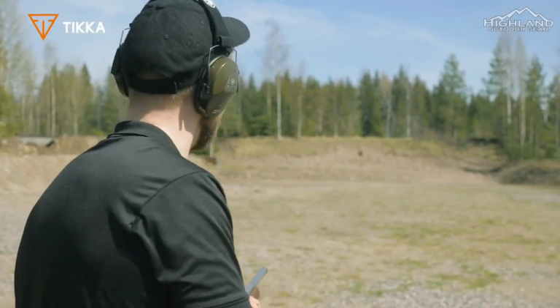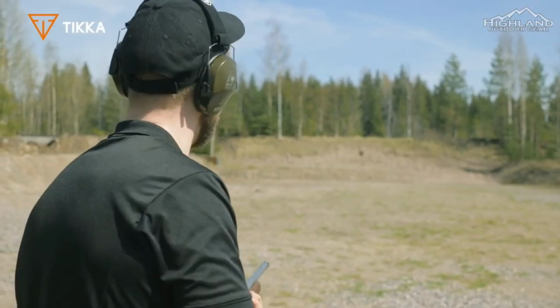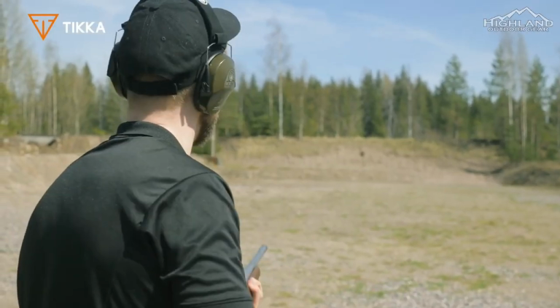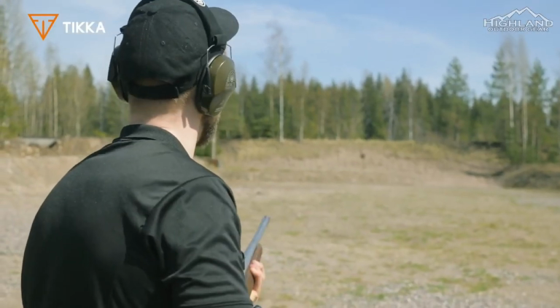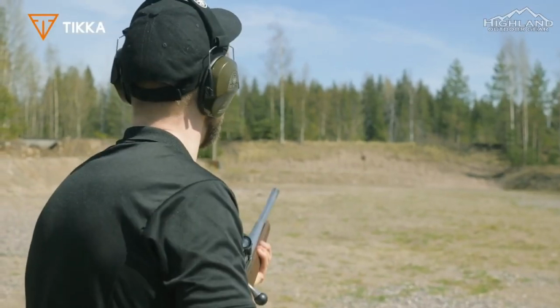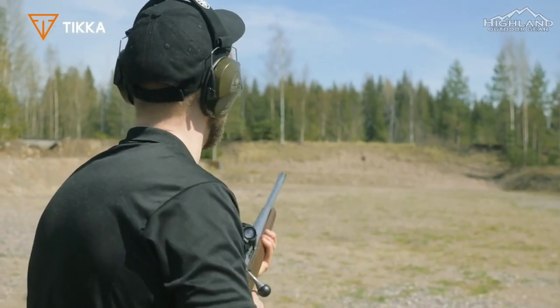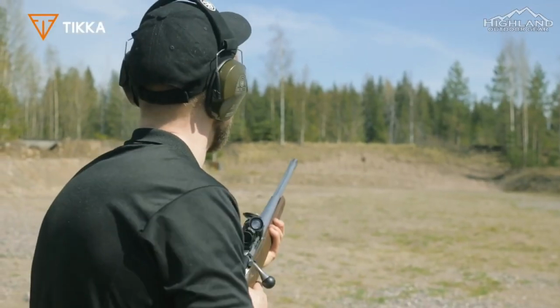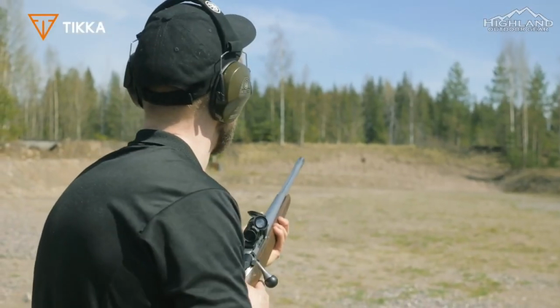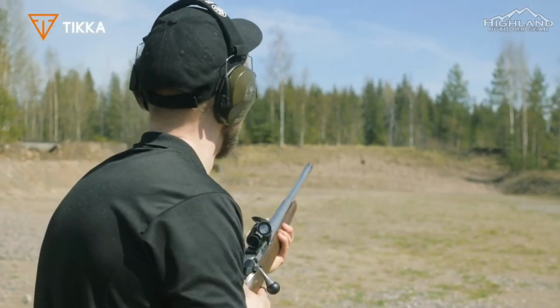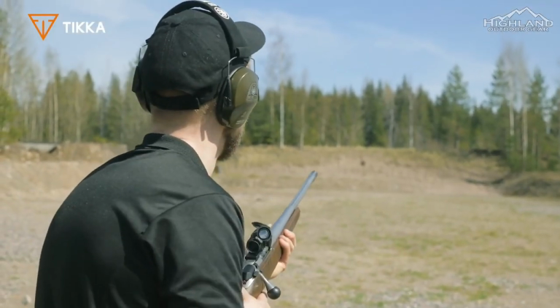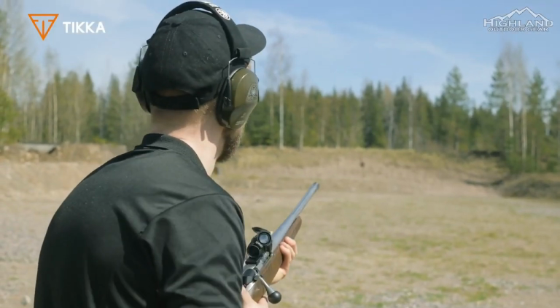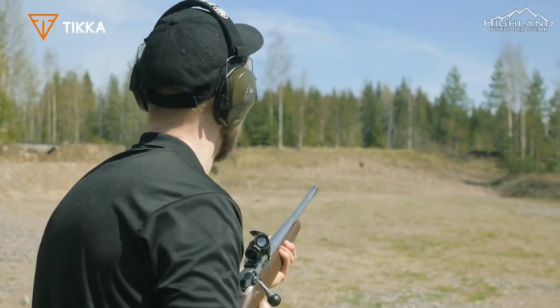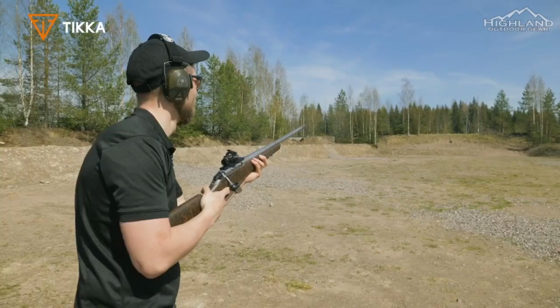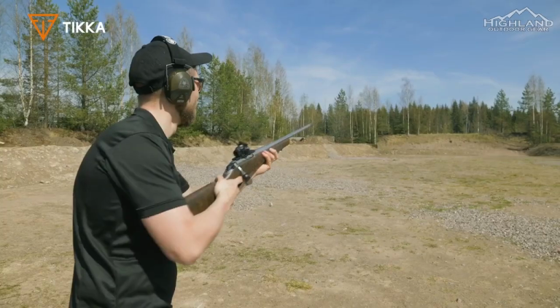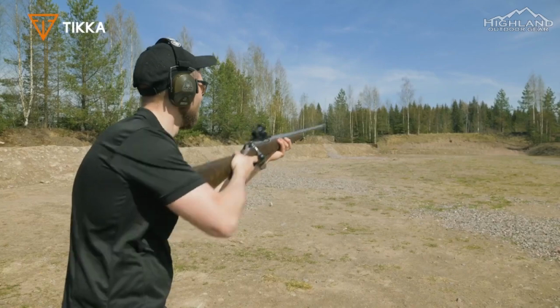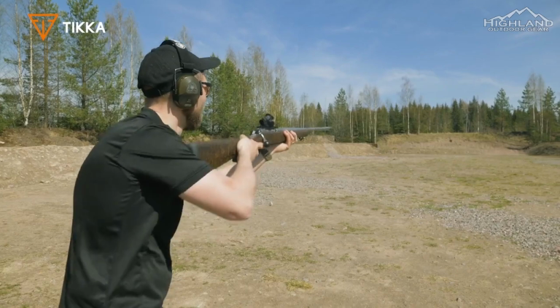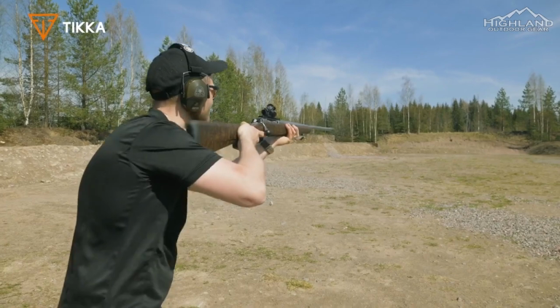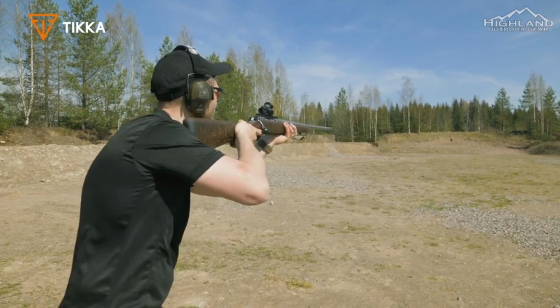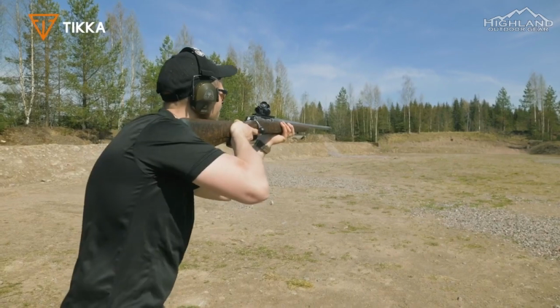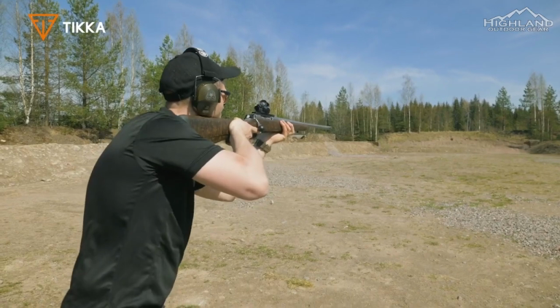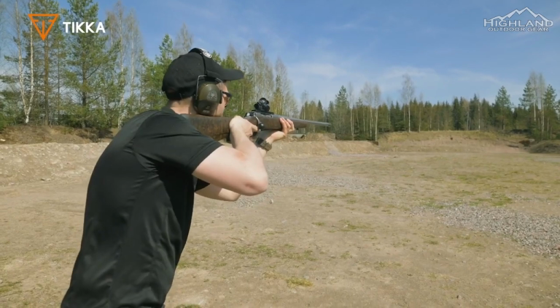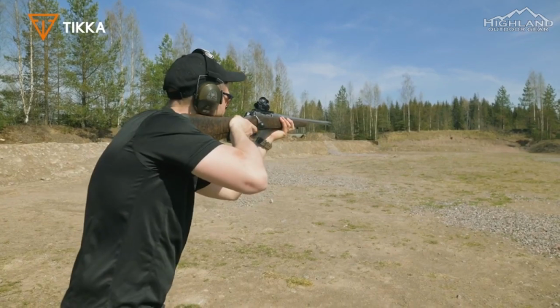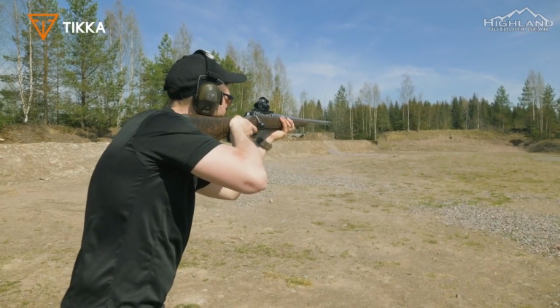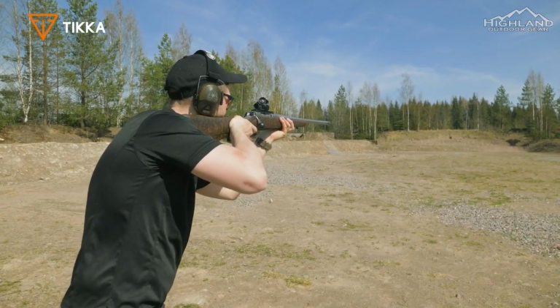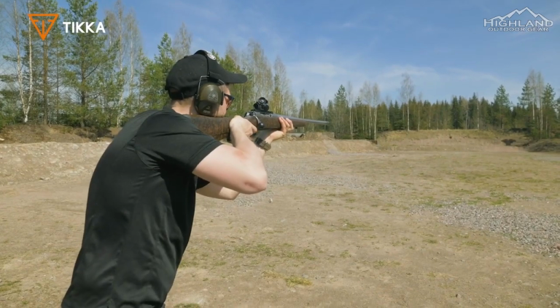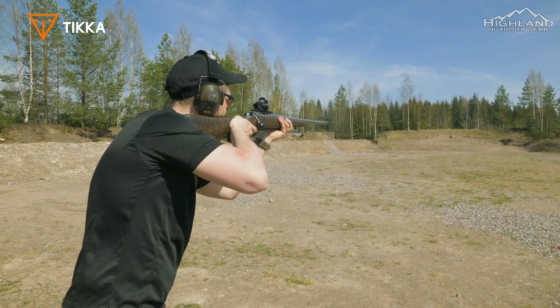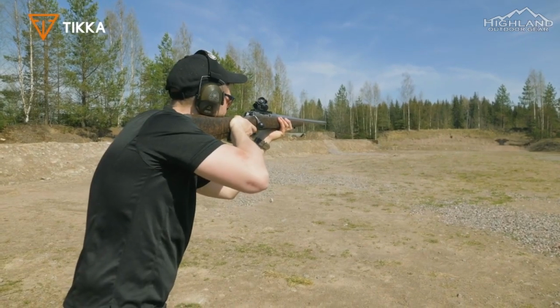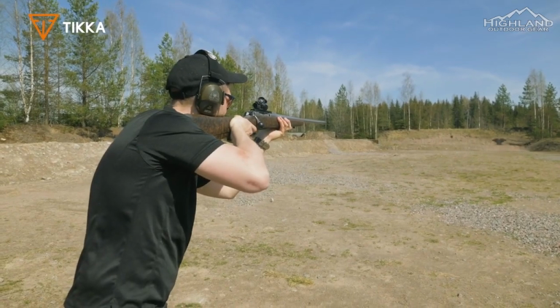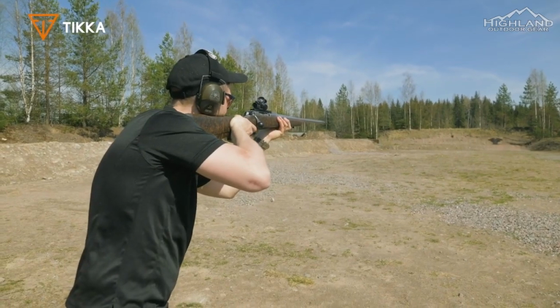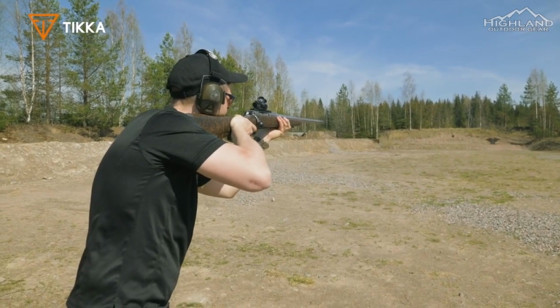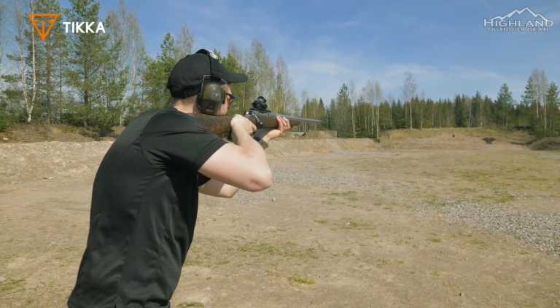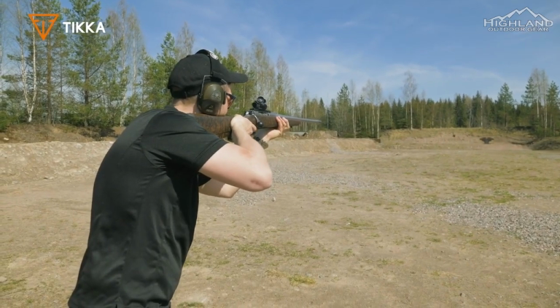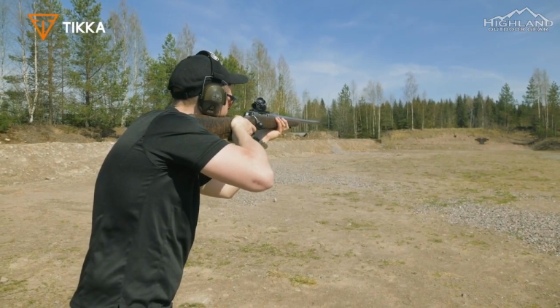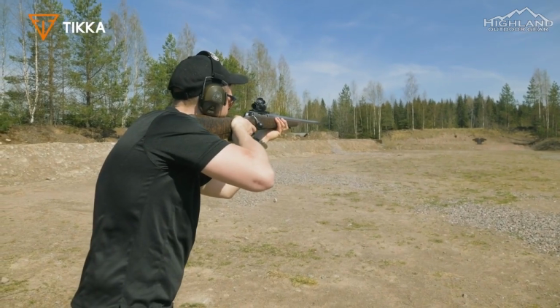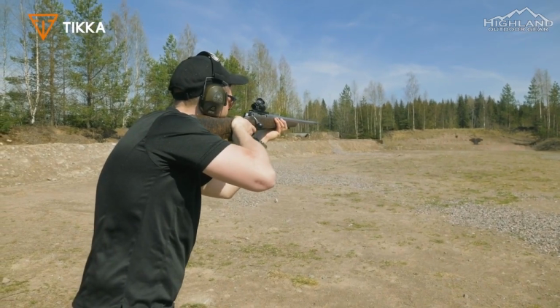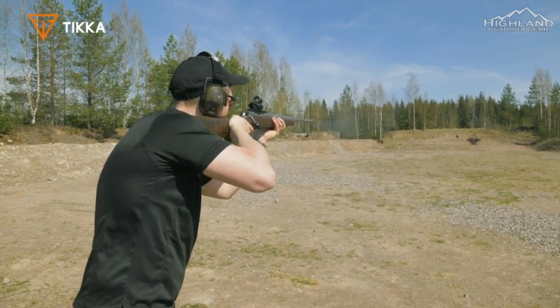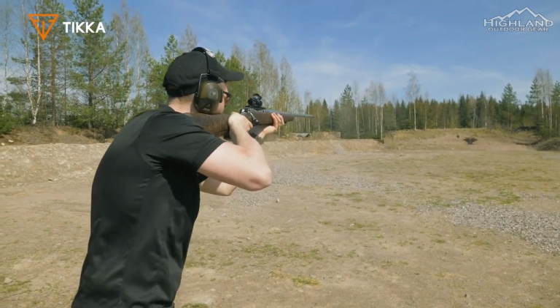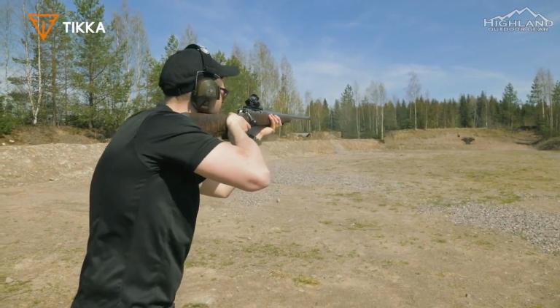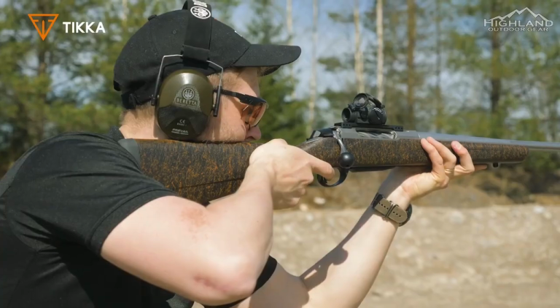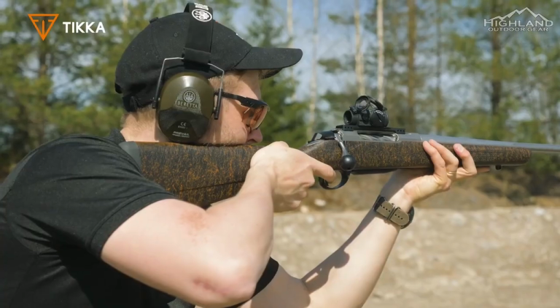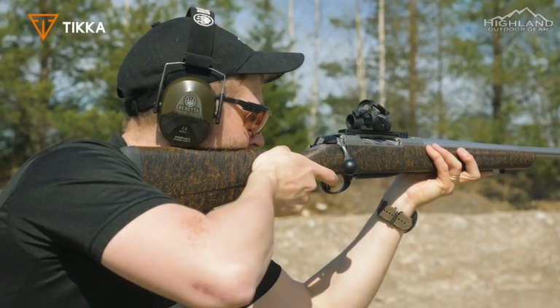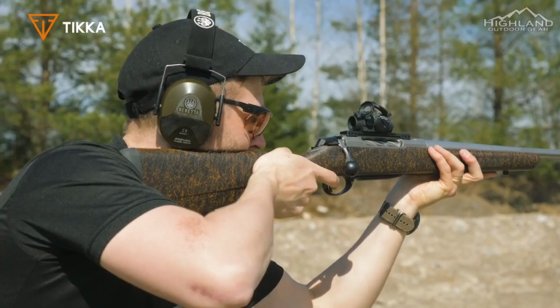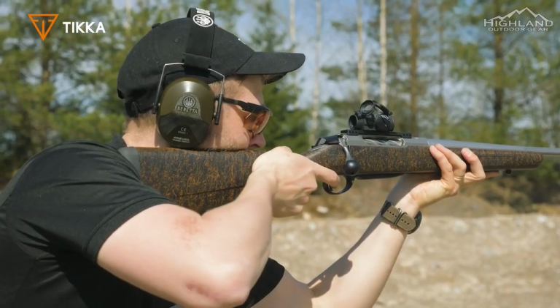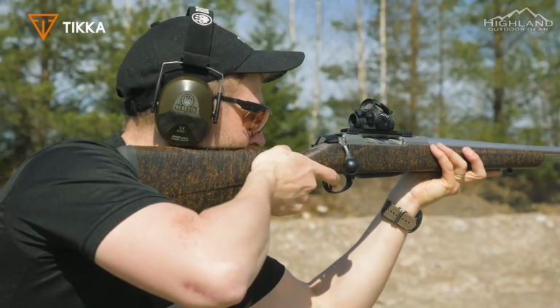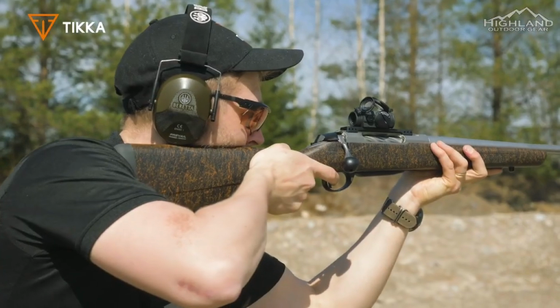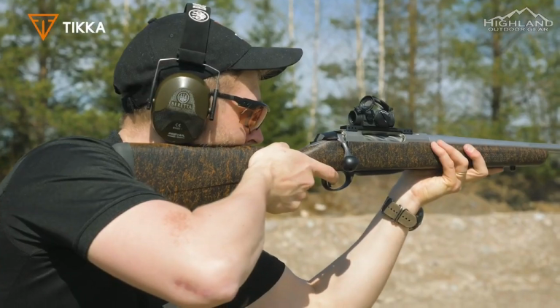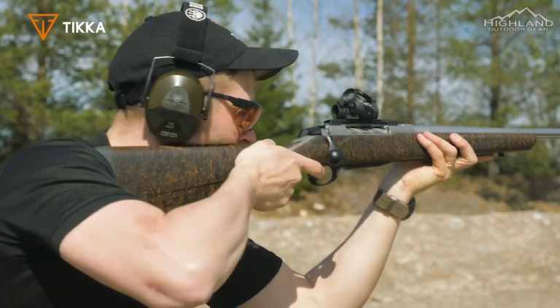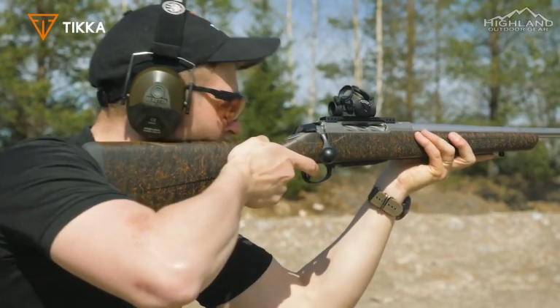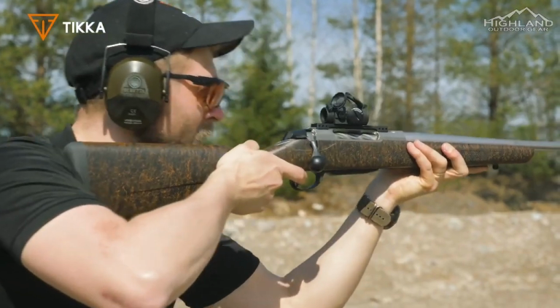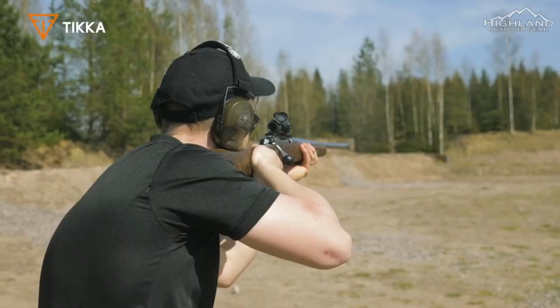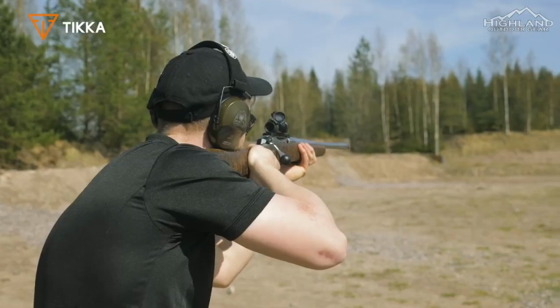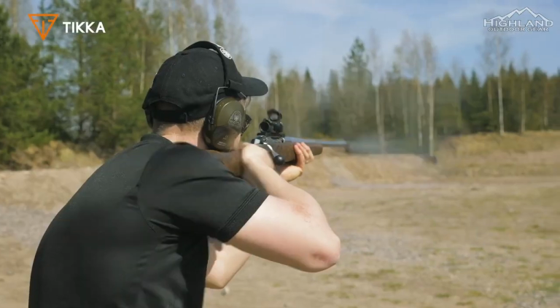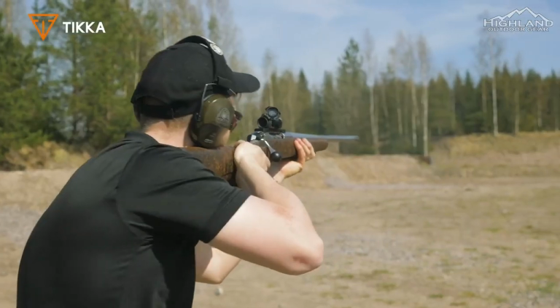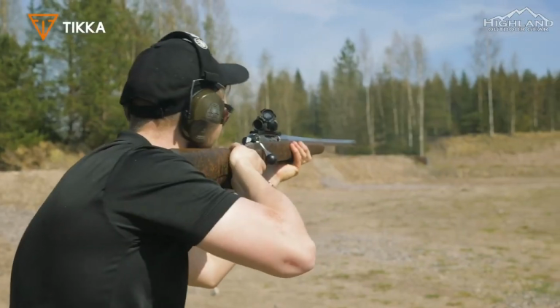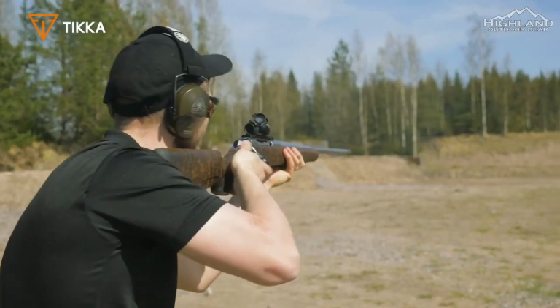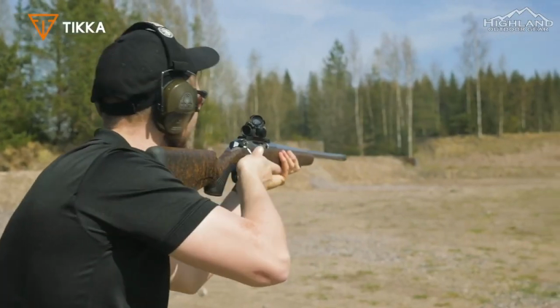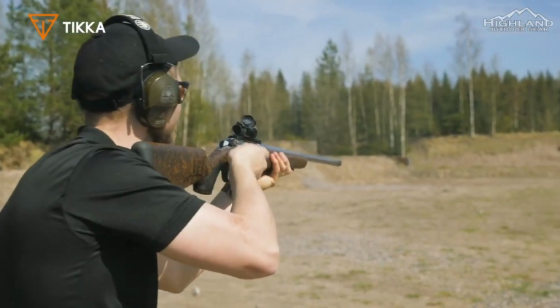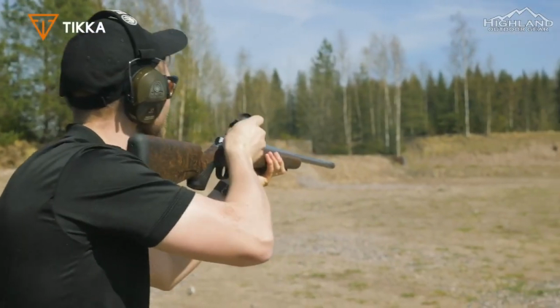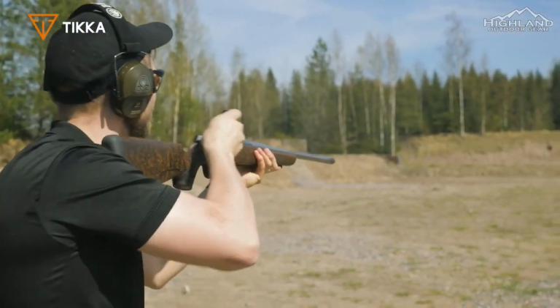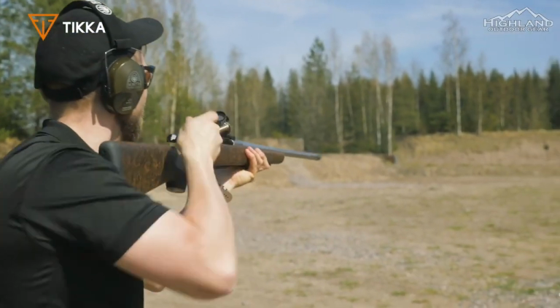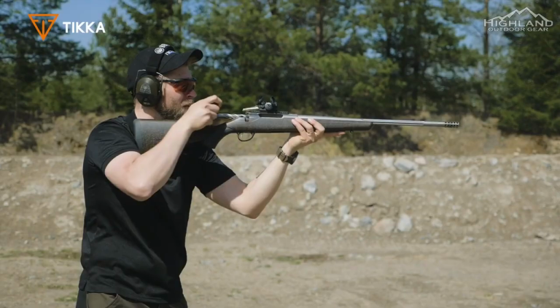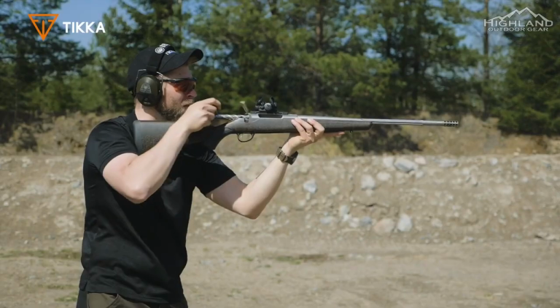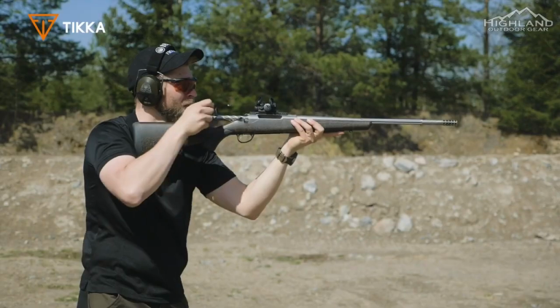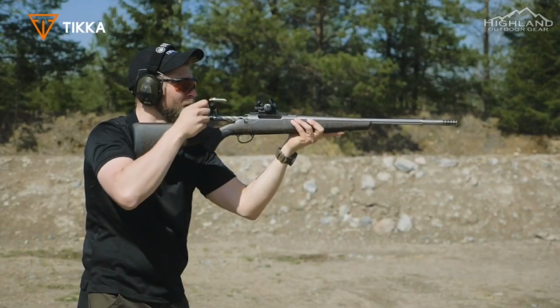These models are brand new for 2021 and MSRP will be released soon. As with previous T3X models, price will vary depending upon caliber choice, but it's safe to say that Tikka will still offer tremendous quality for the price.